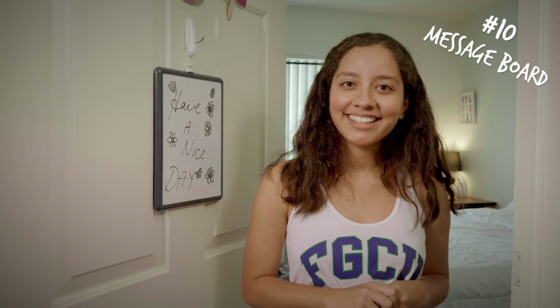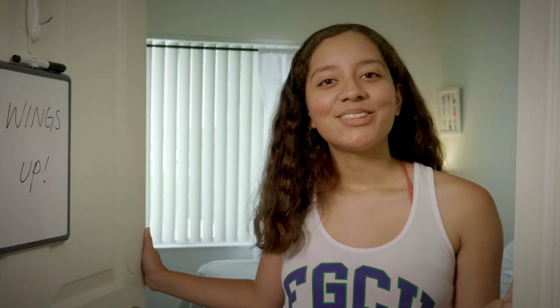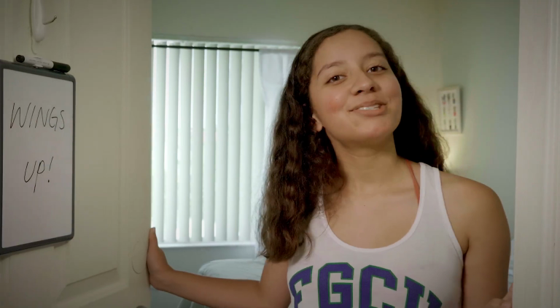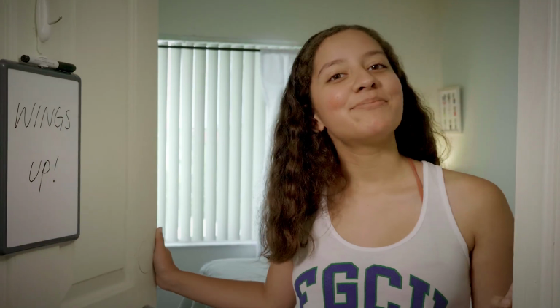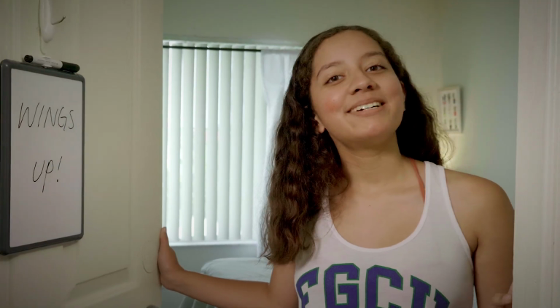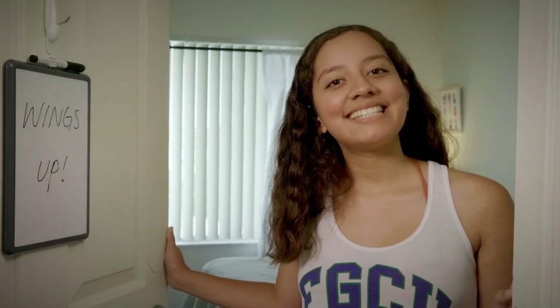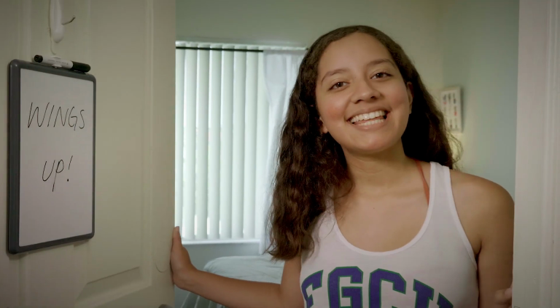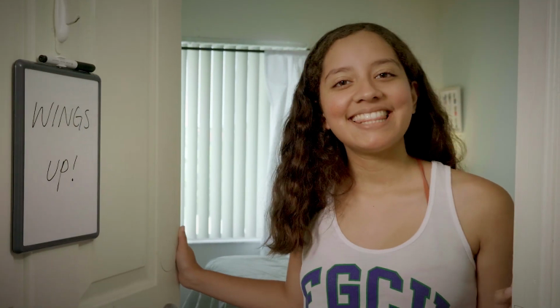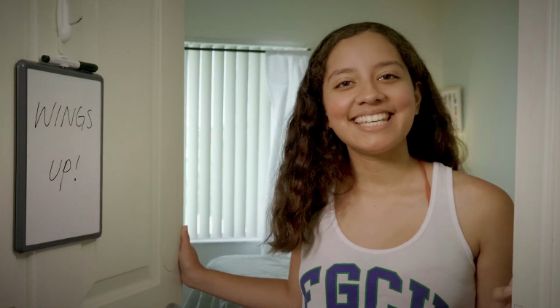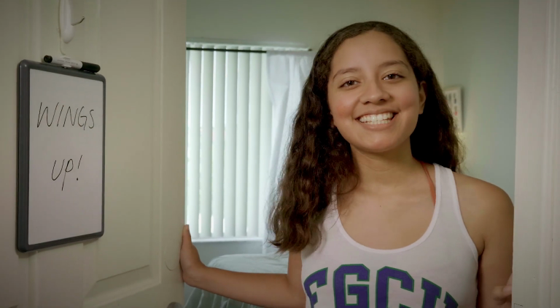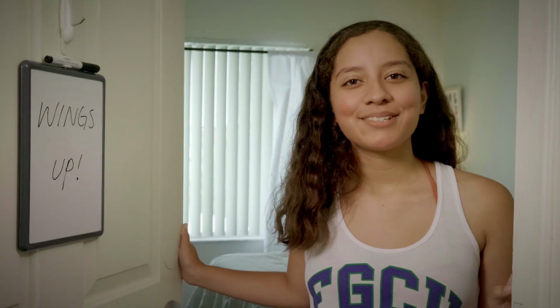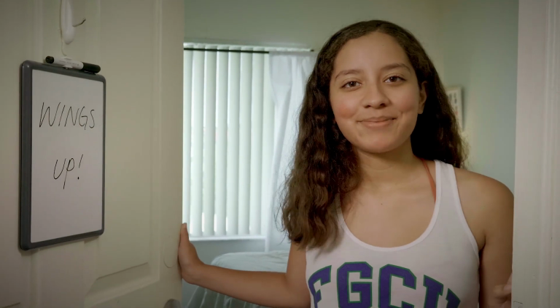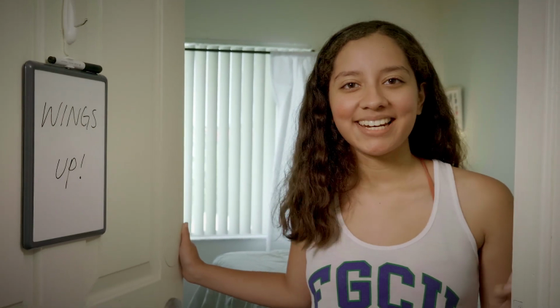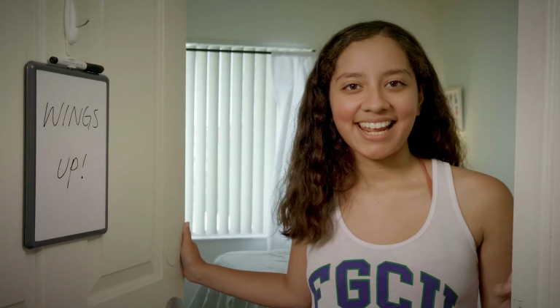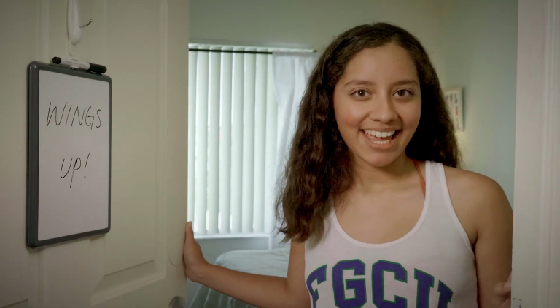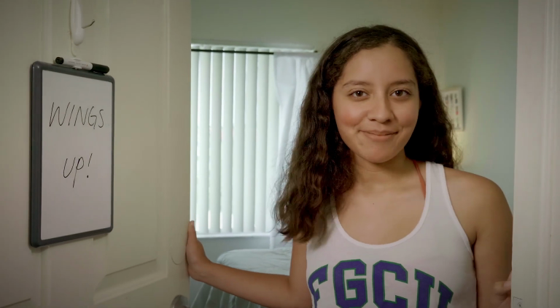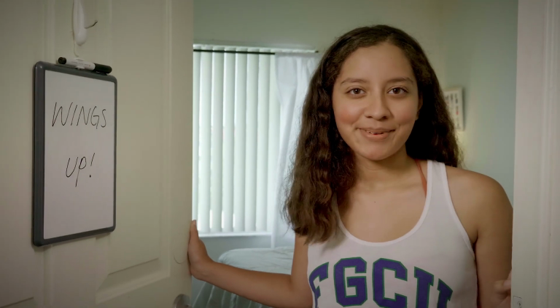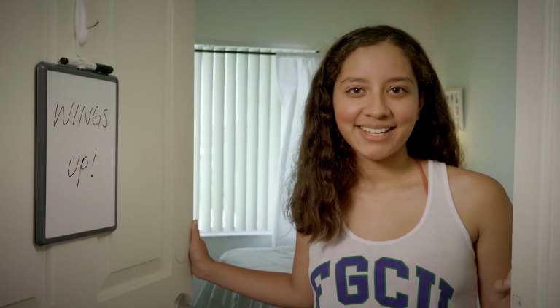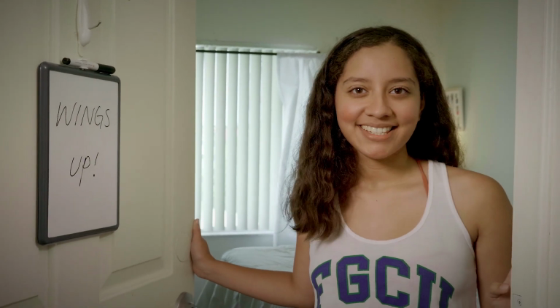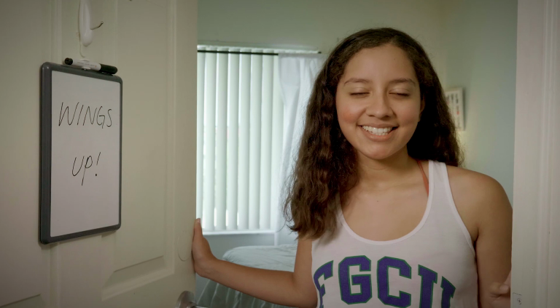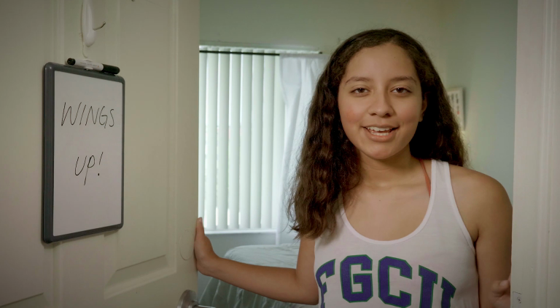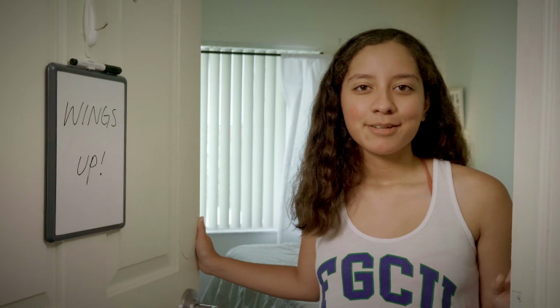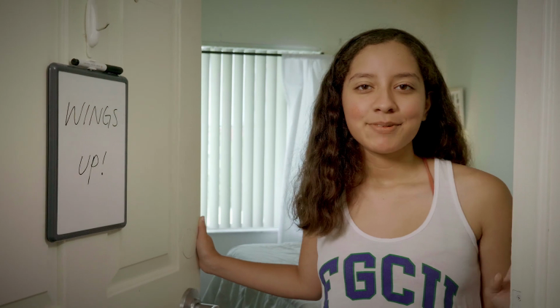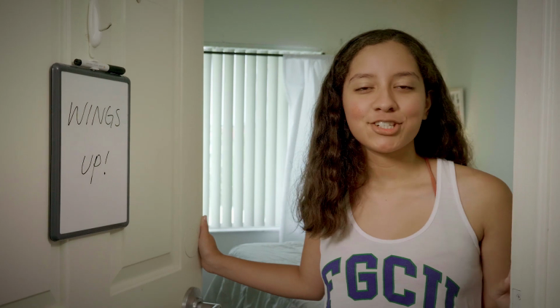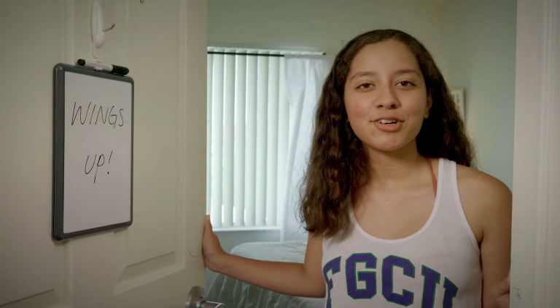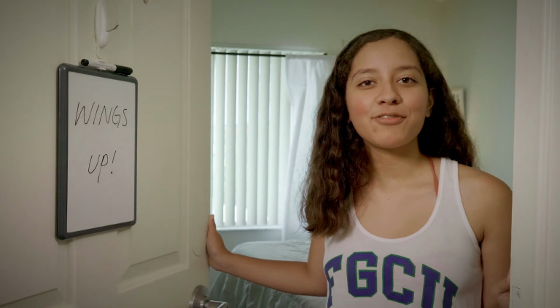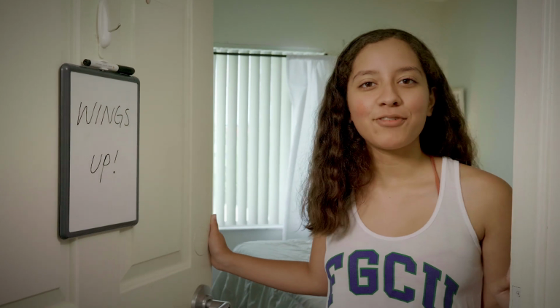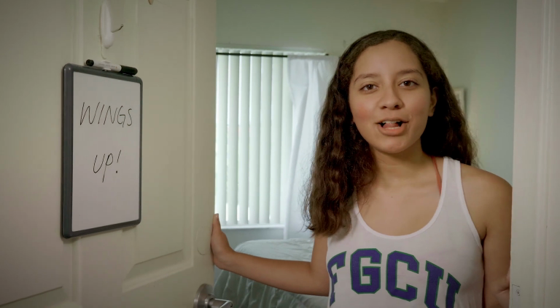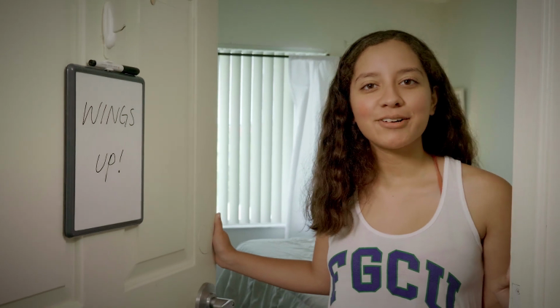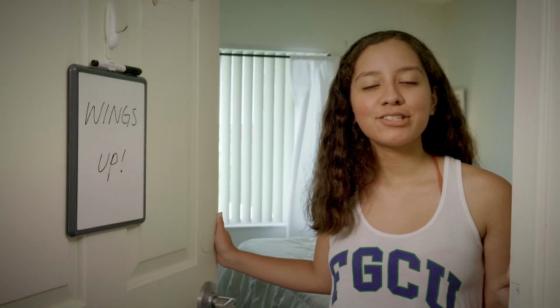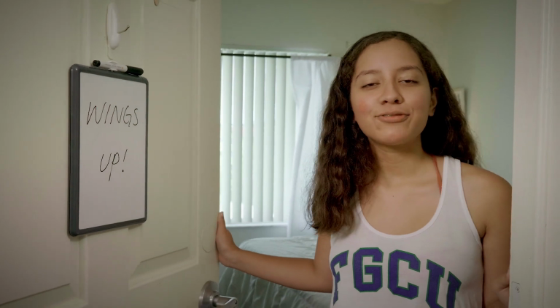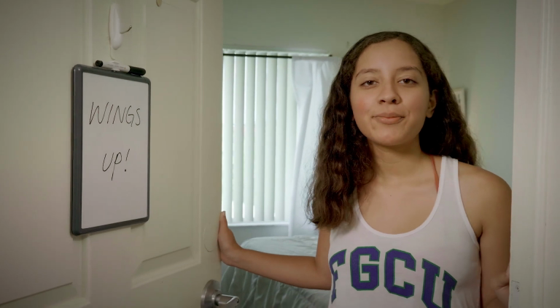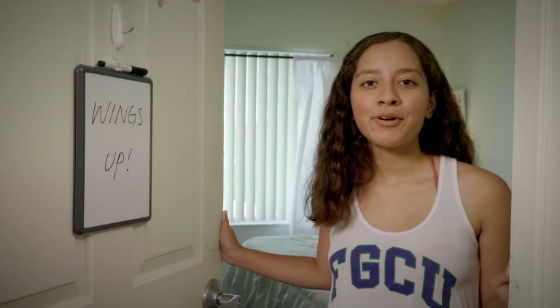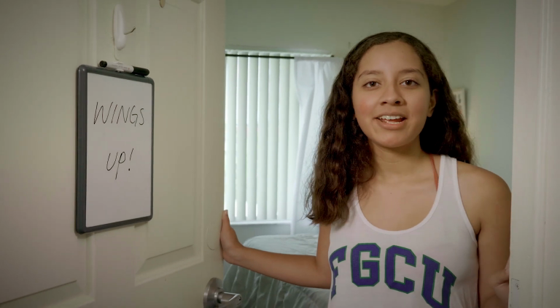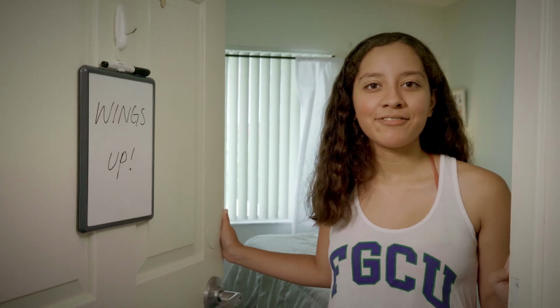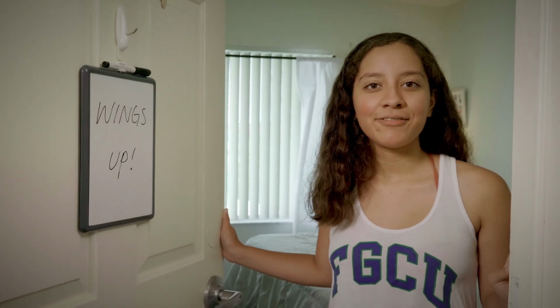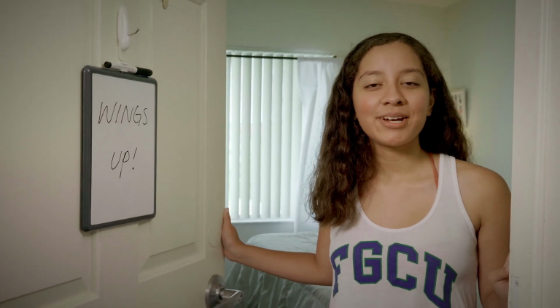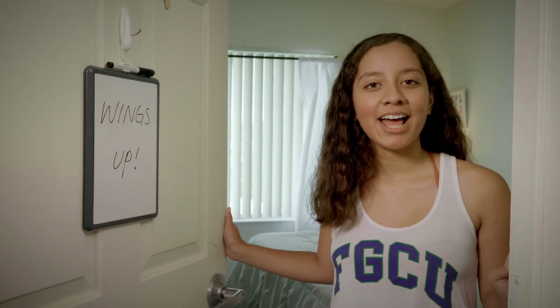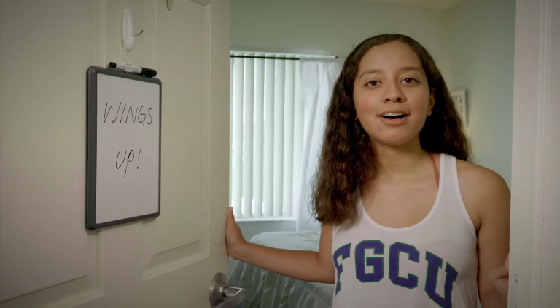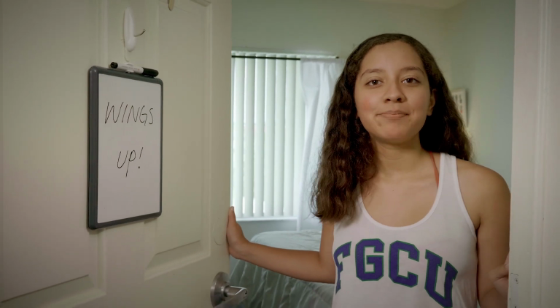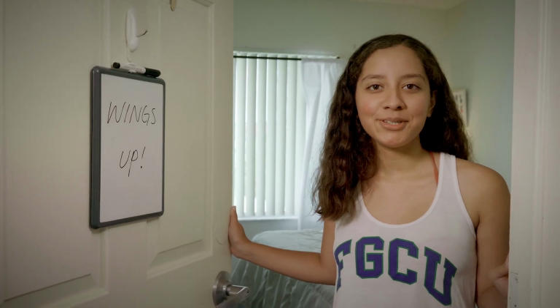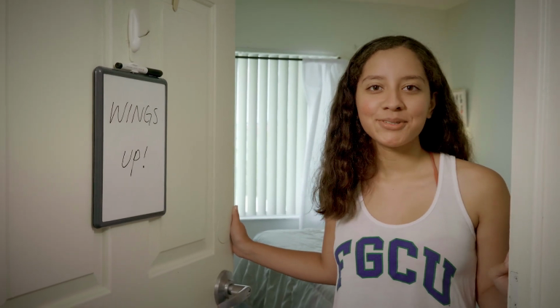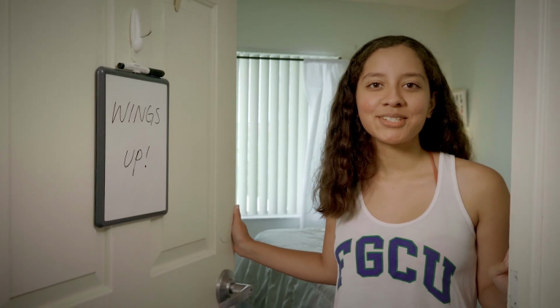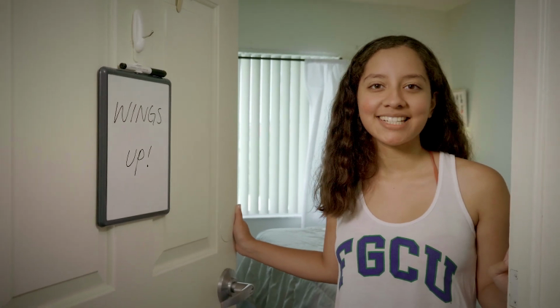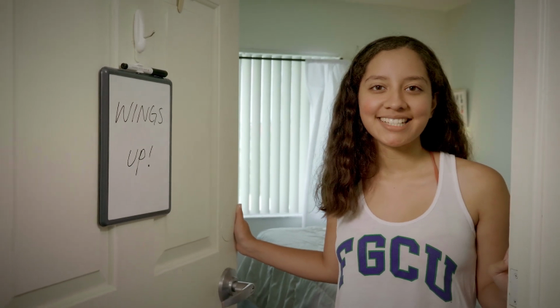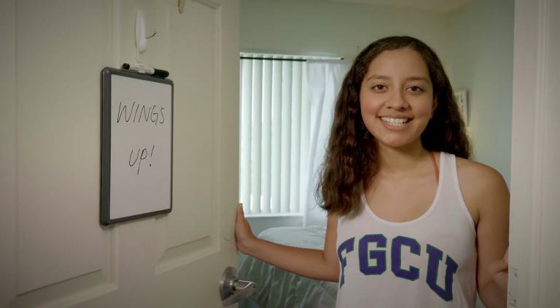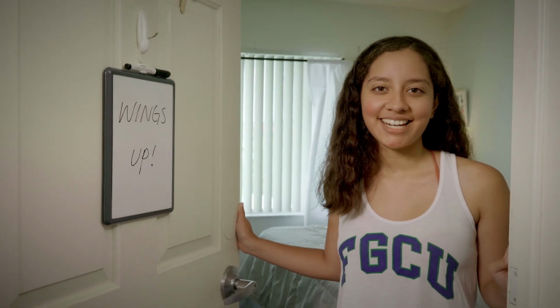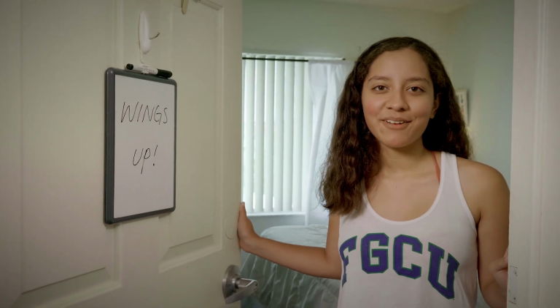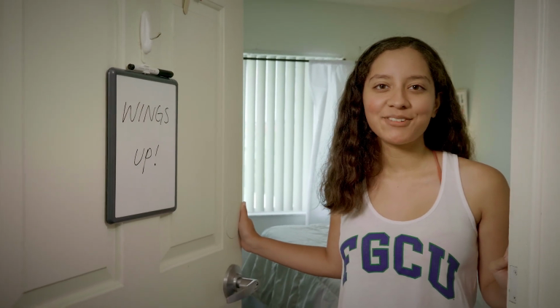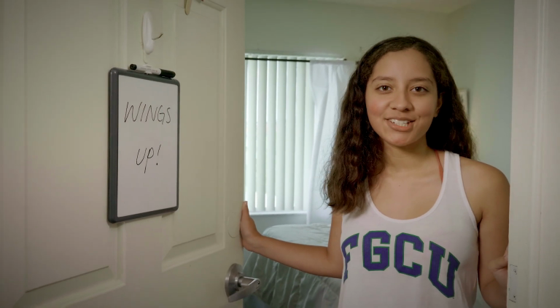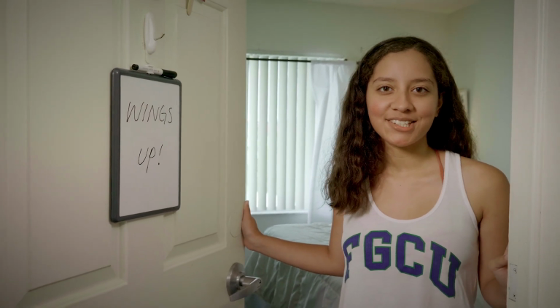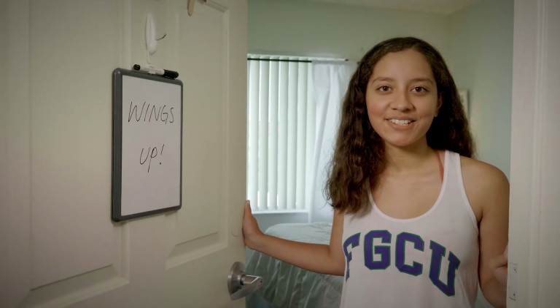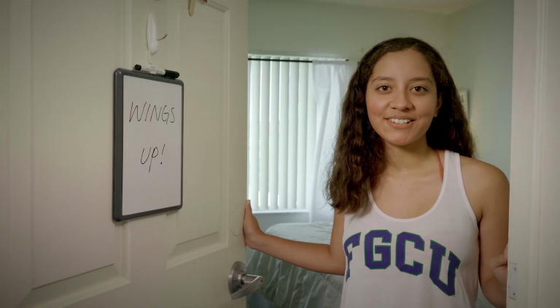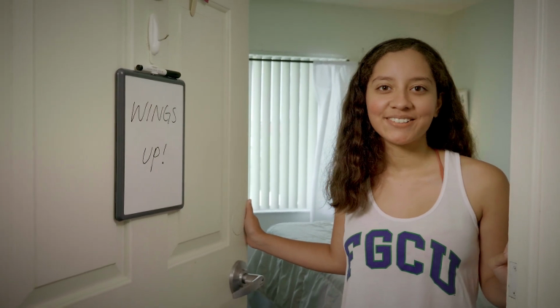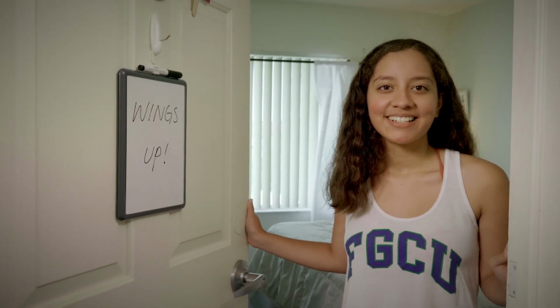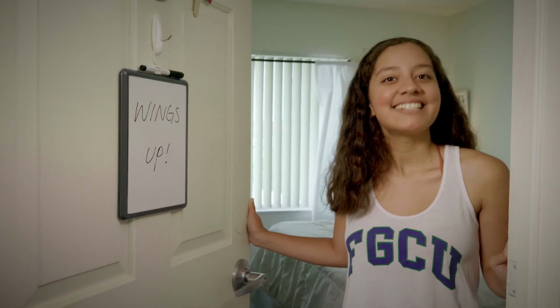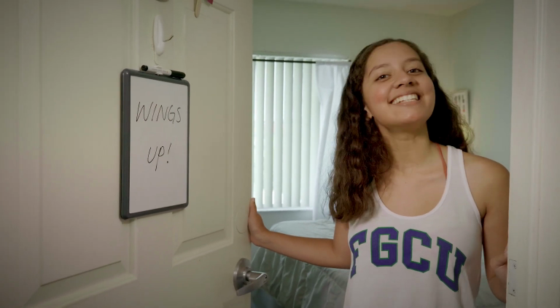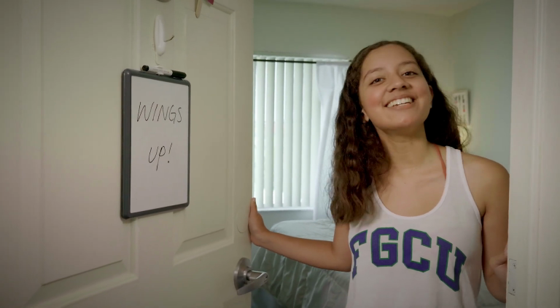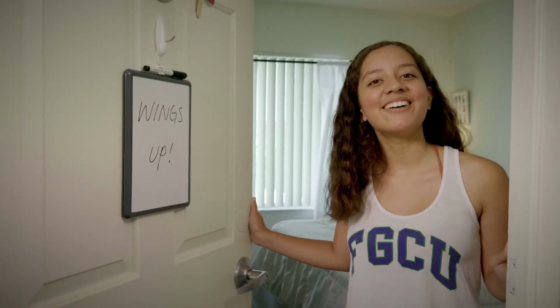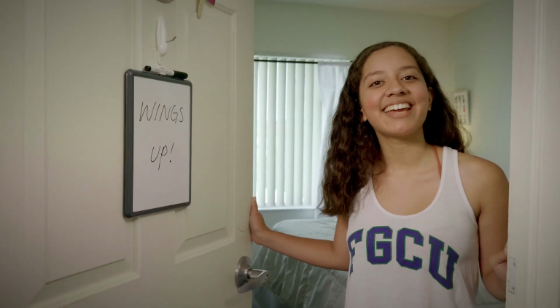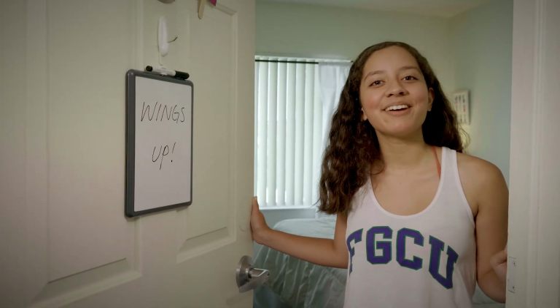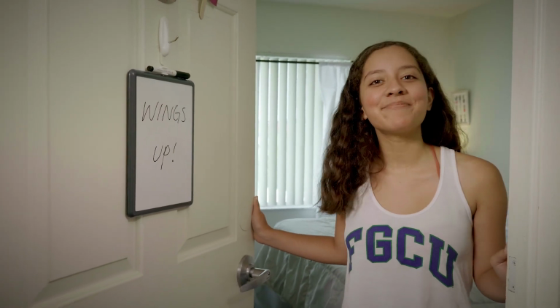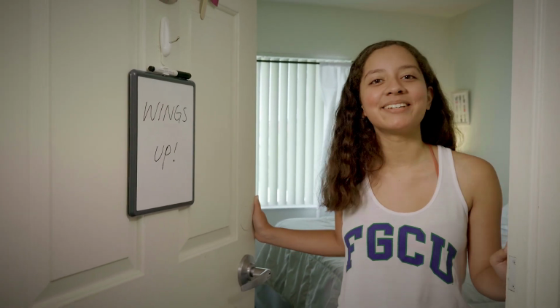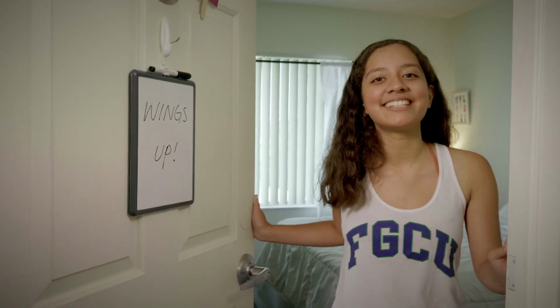Those are my 10 things to bring to campus. Be sure to follow us for more info to help you succeed at FGCU. See you on campus.